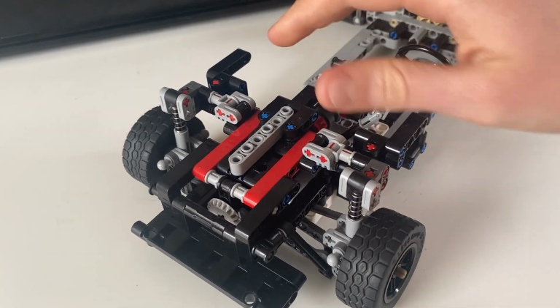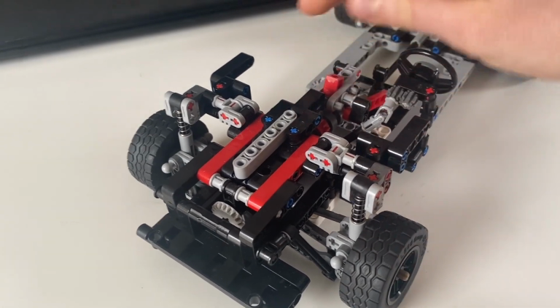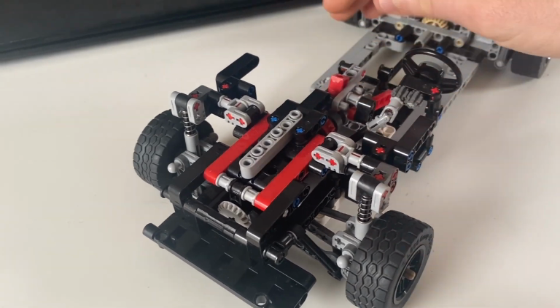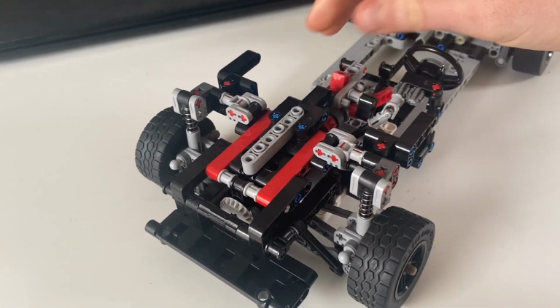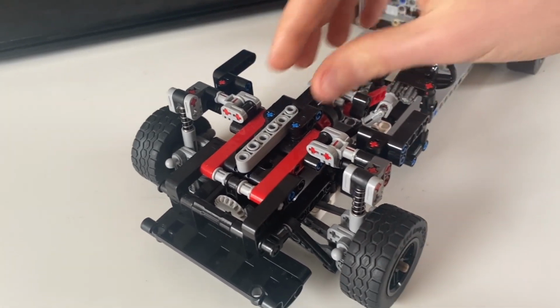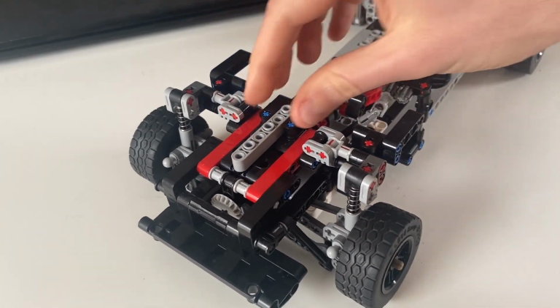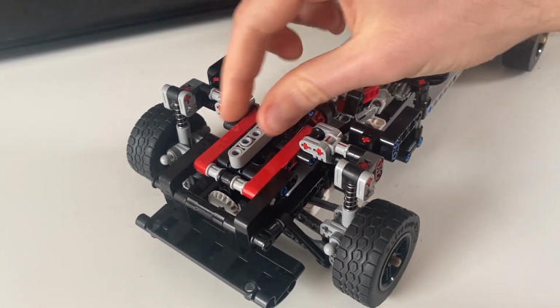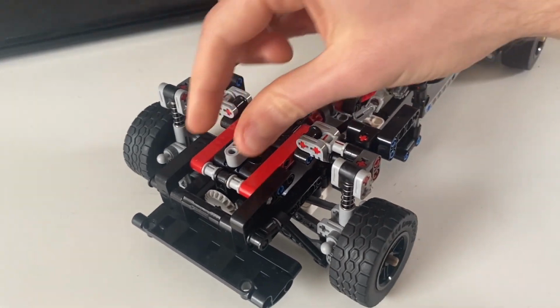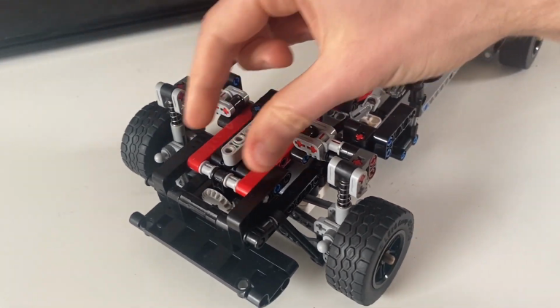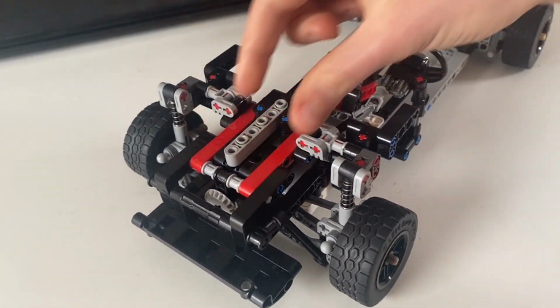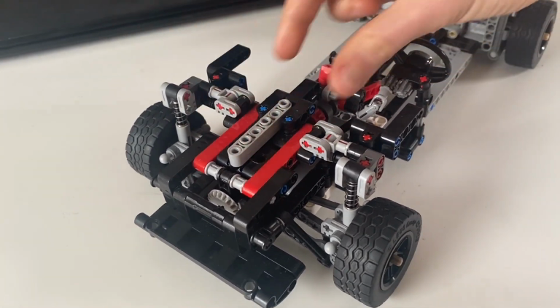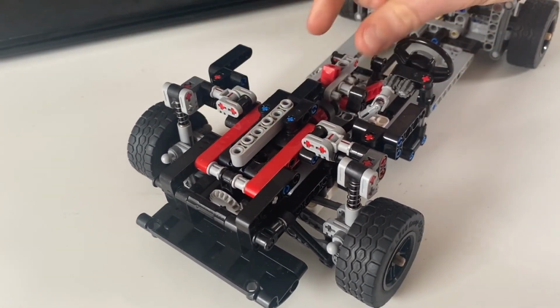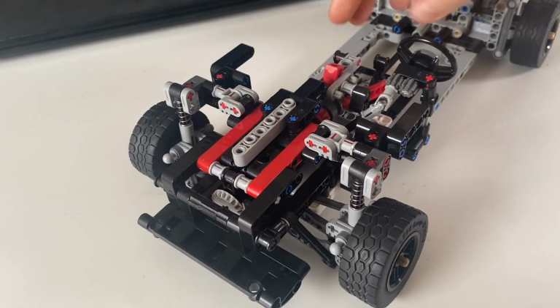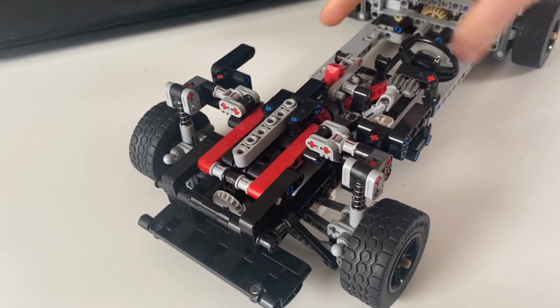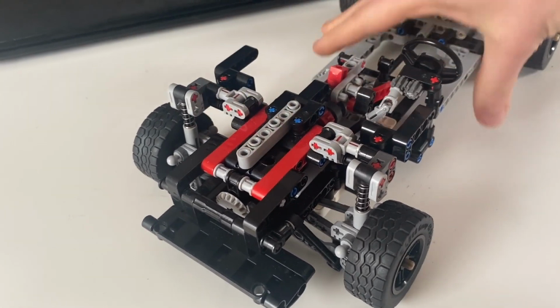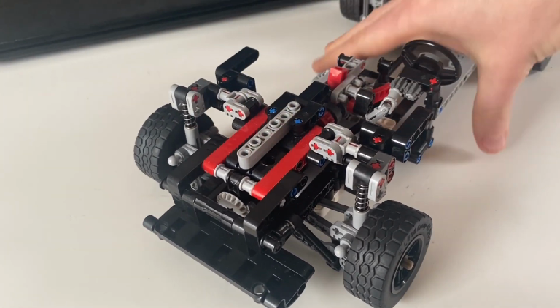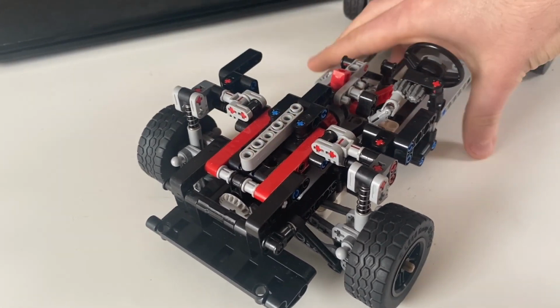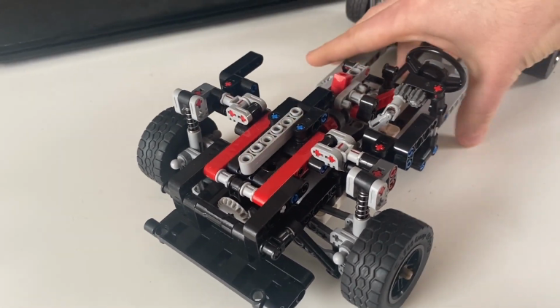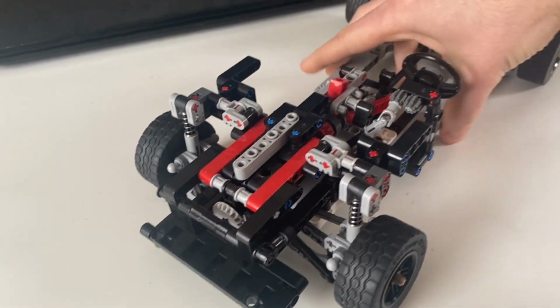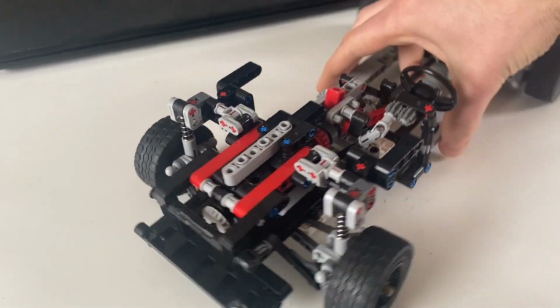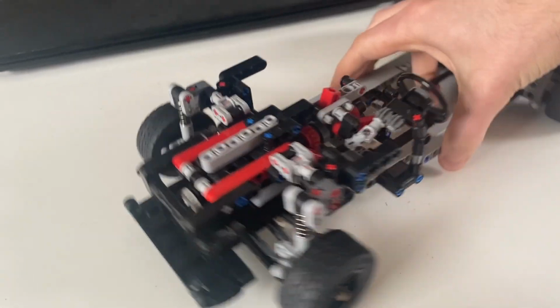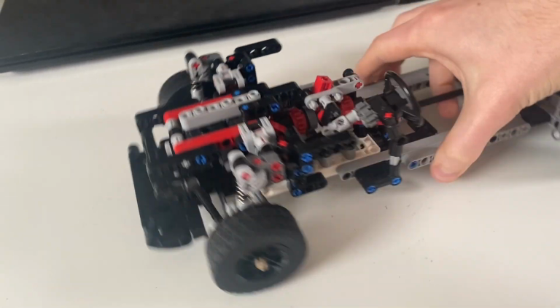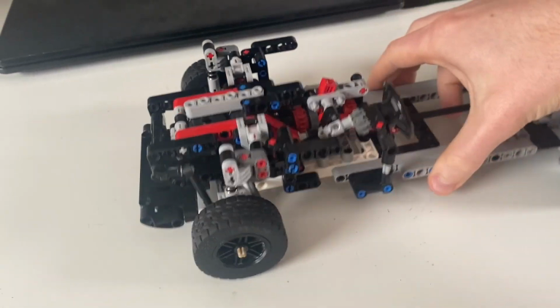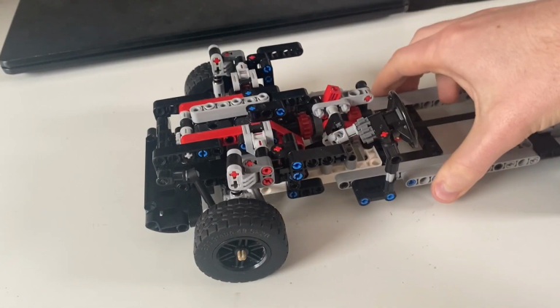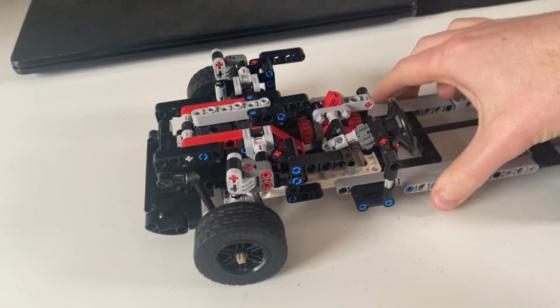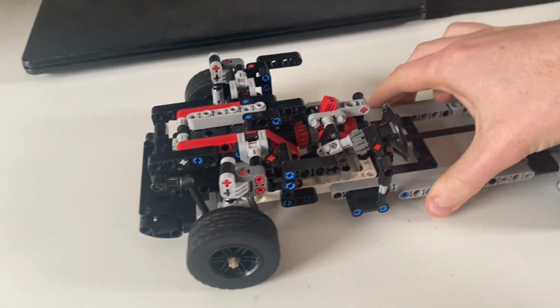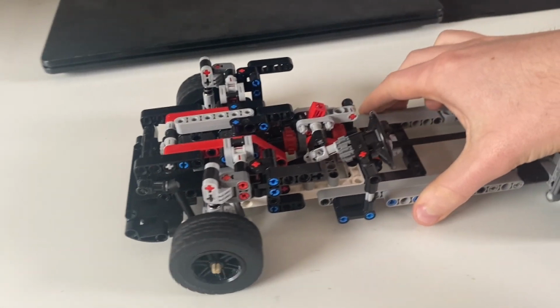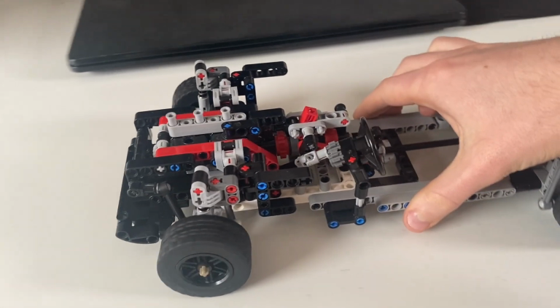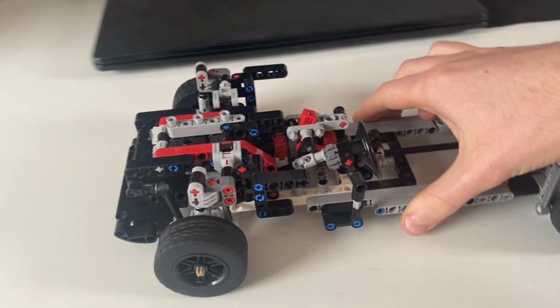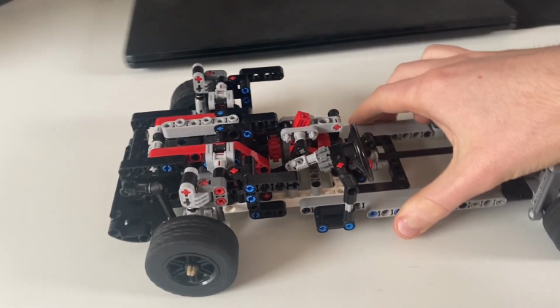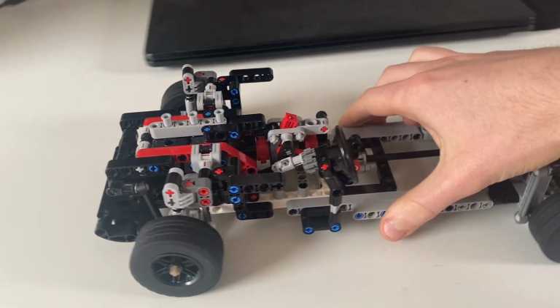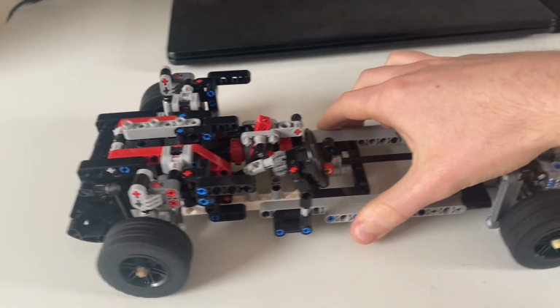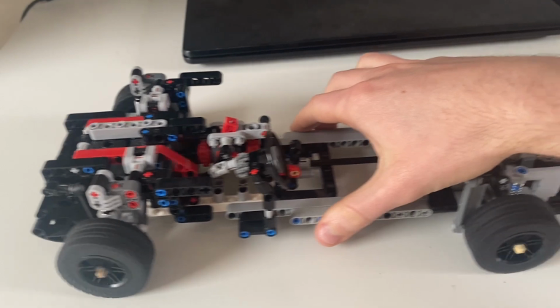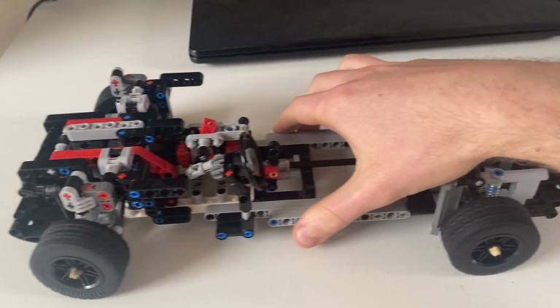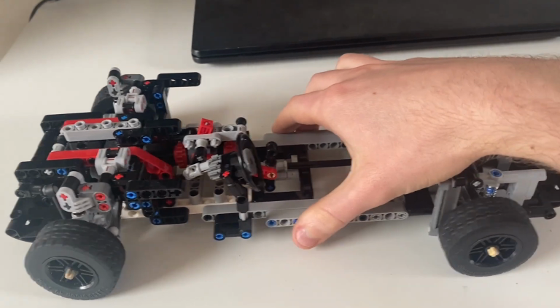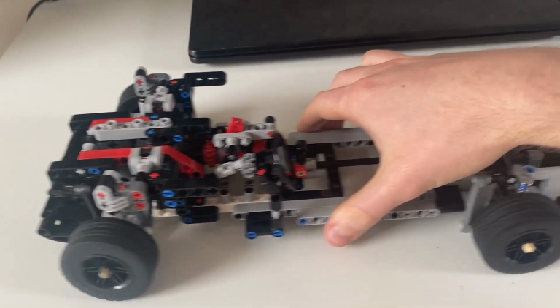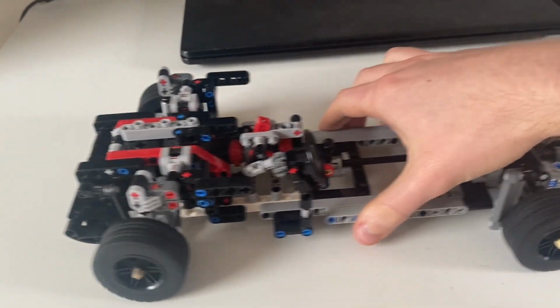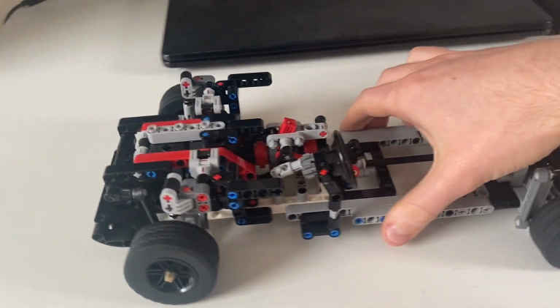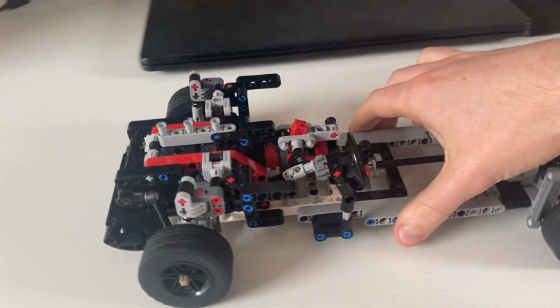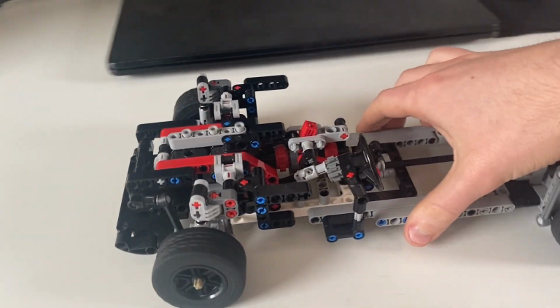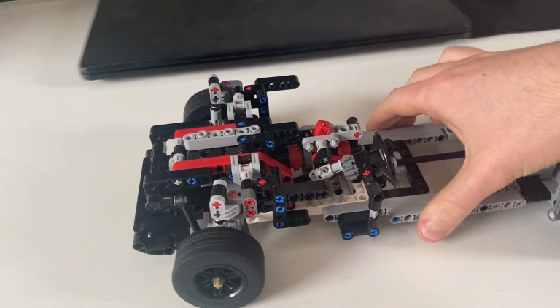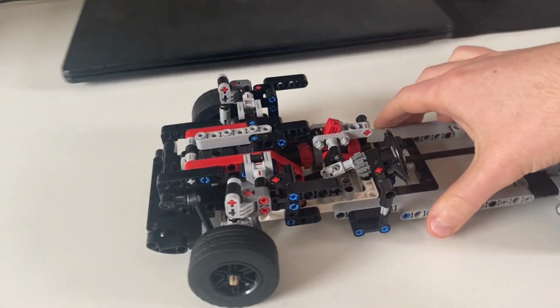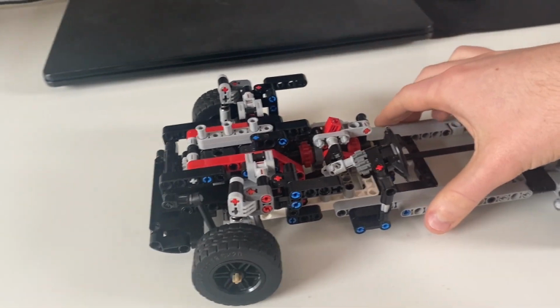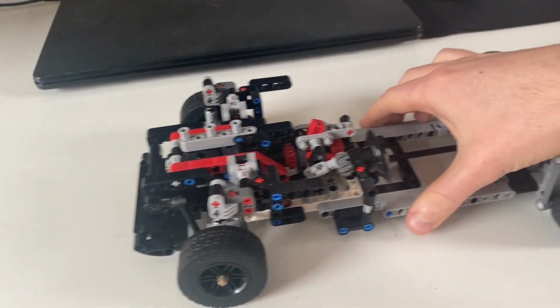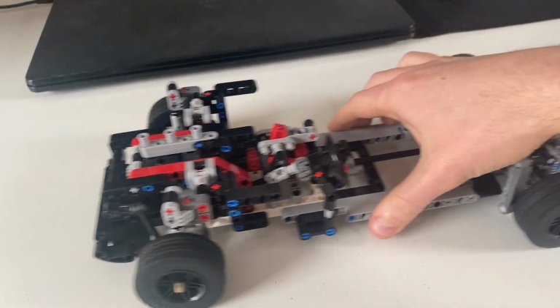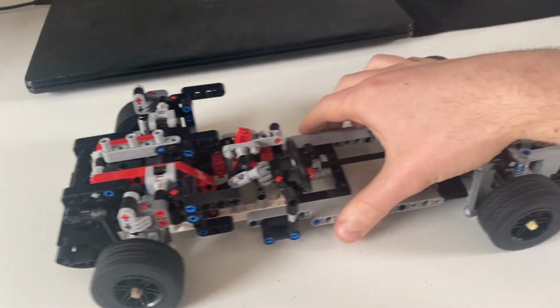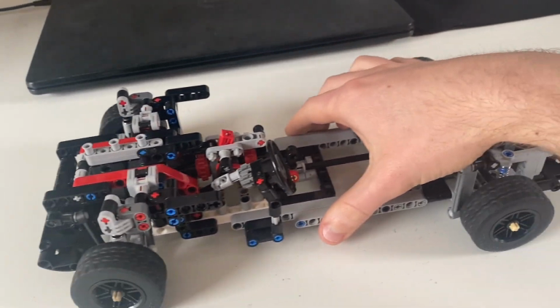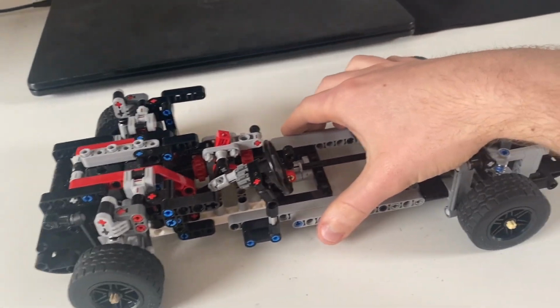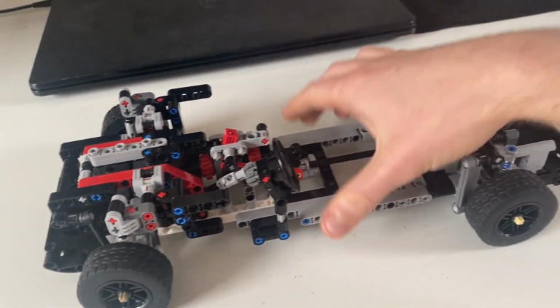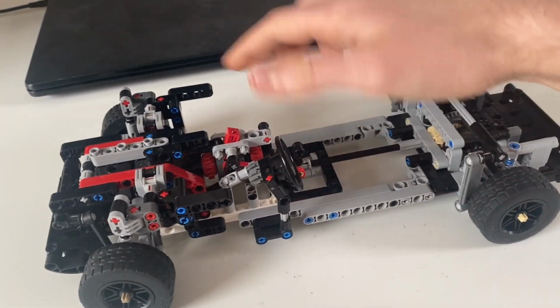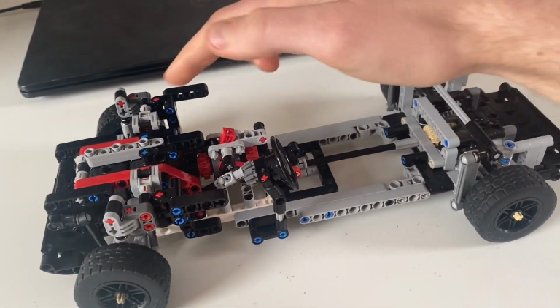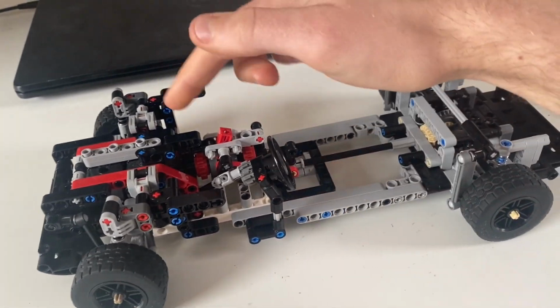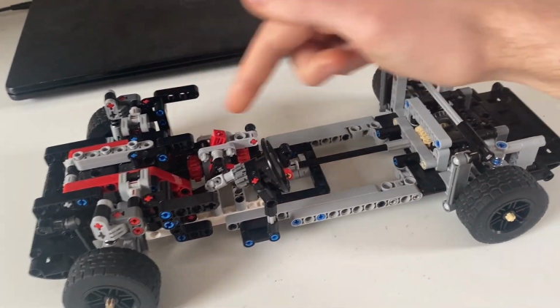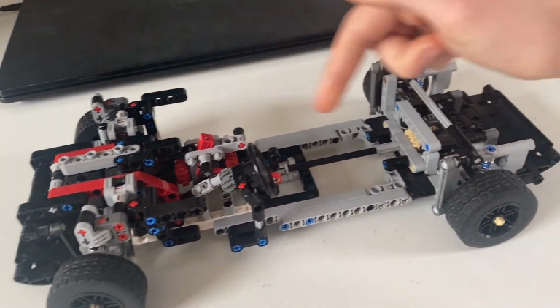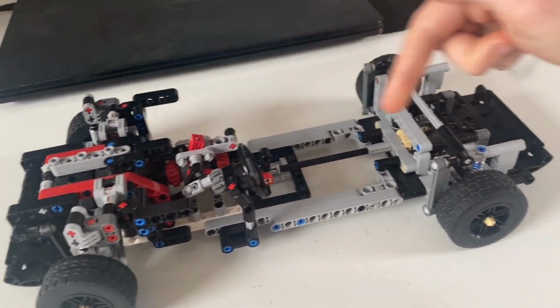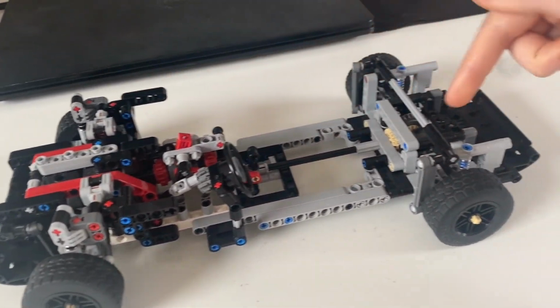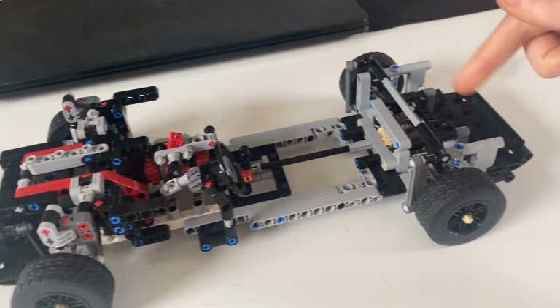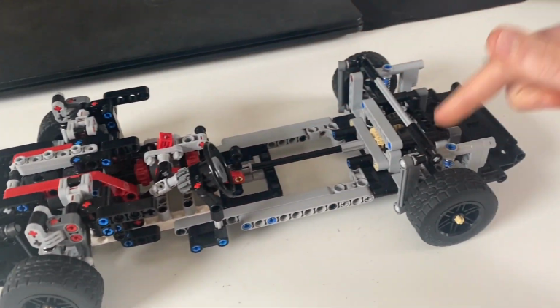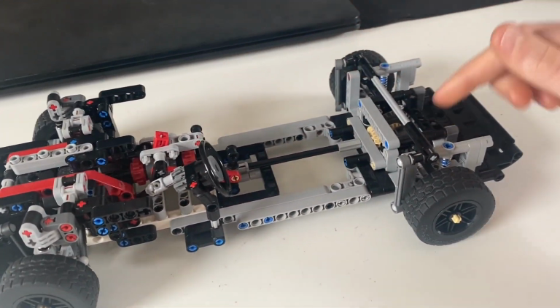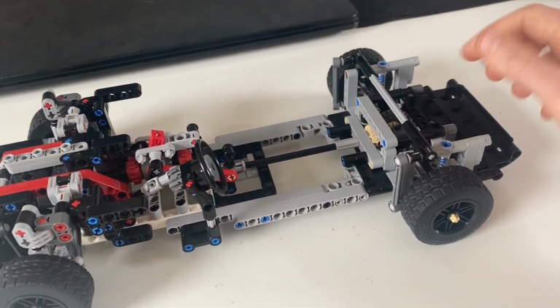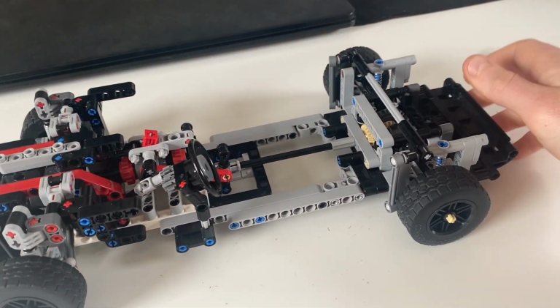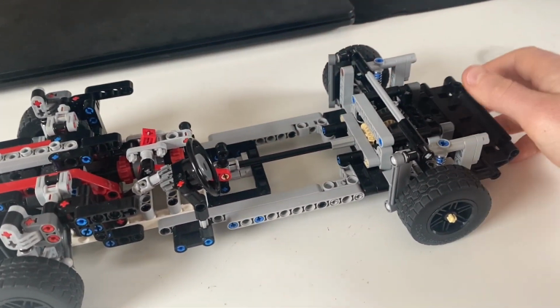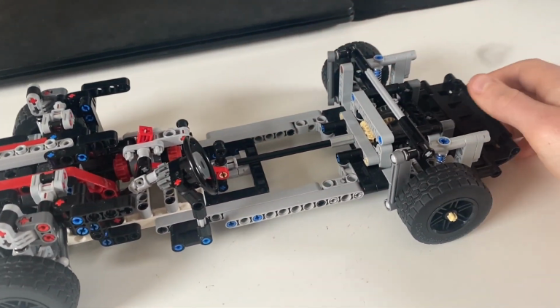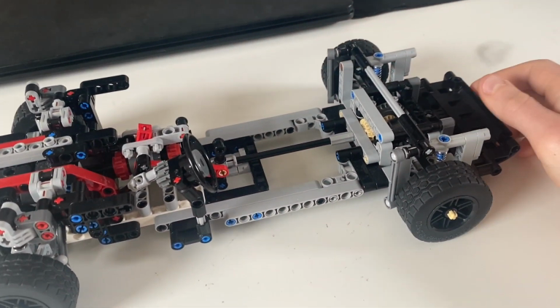In the middle there's enough space for a straight six engine, which works very nicely. It's connected to the rear wheels.